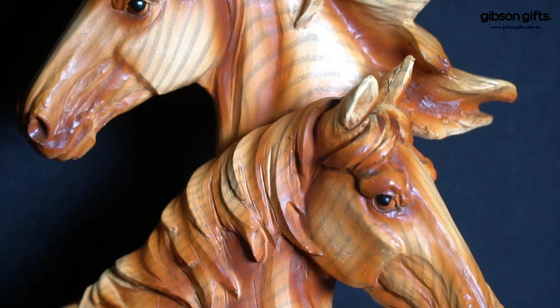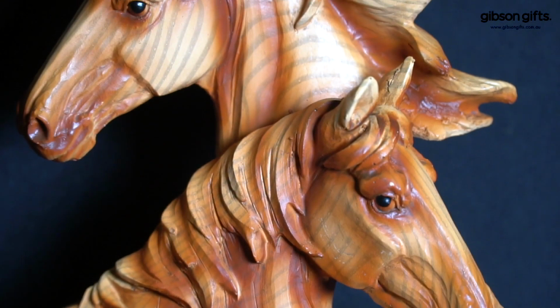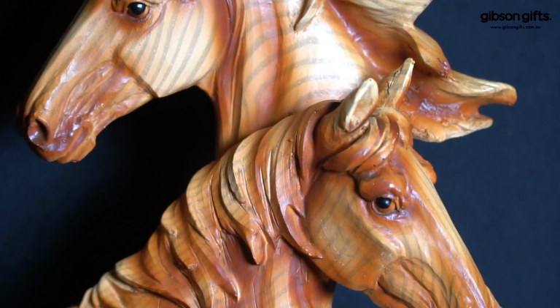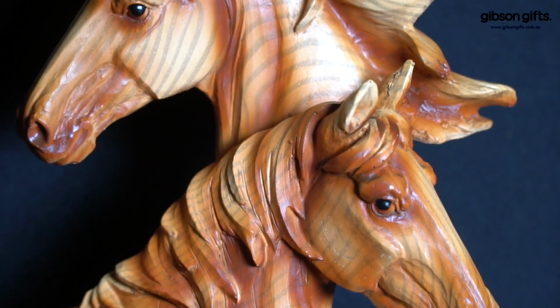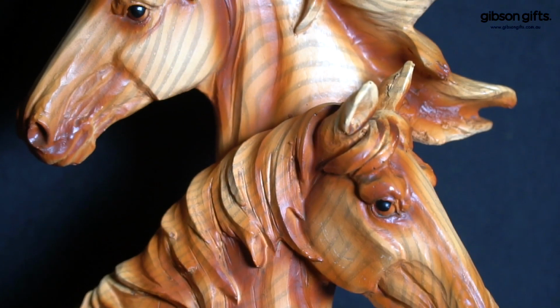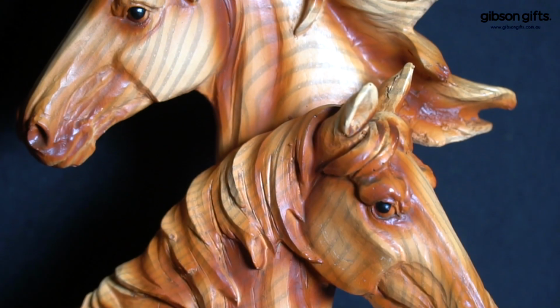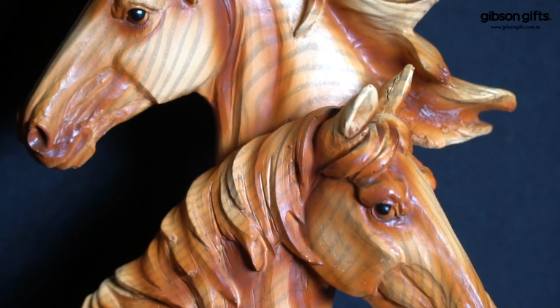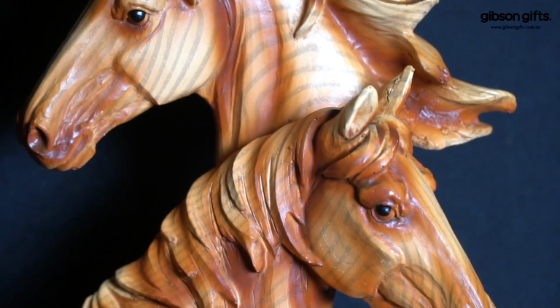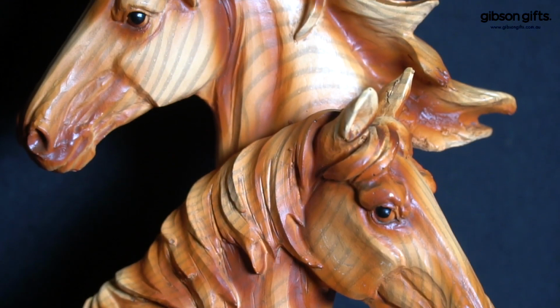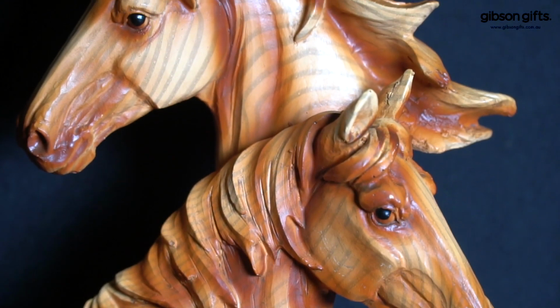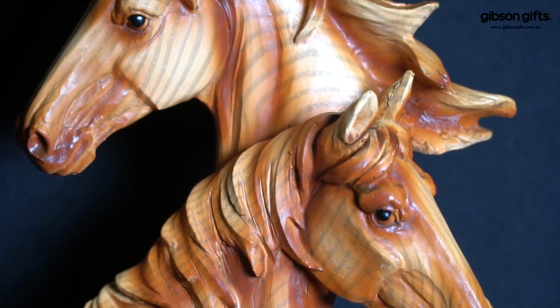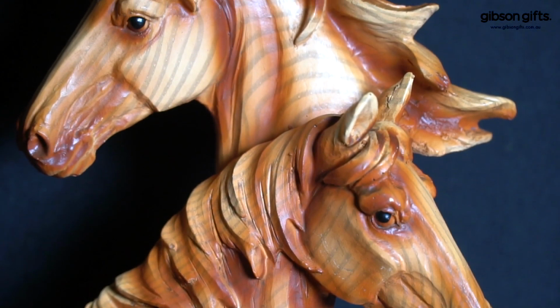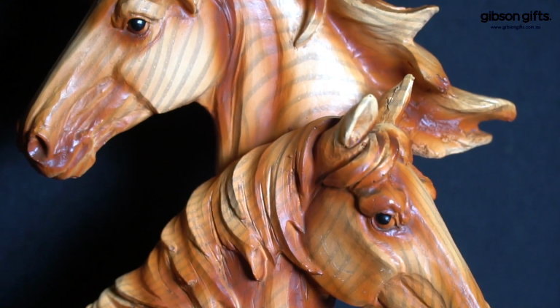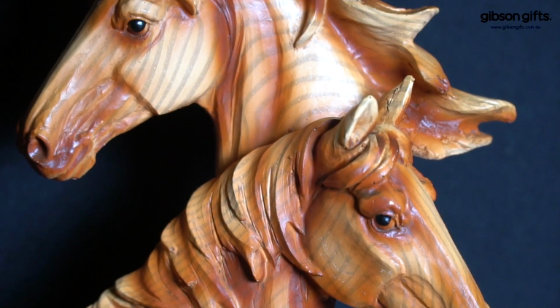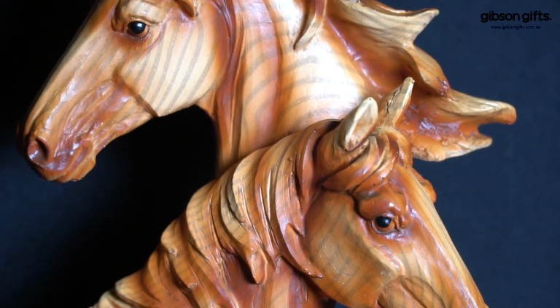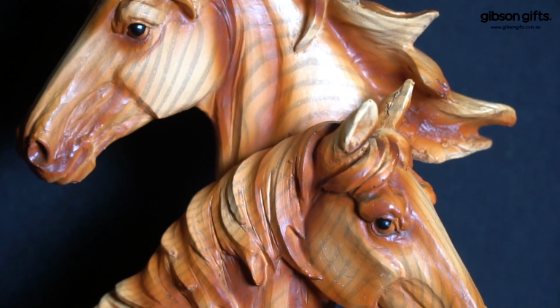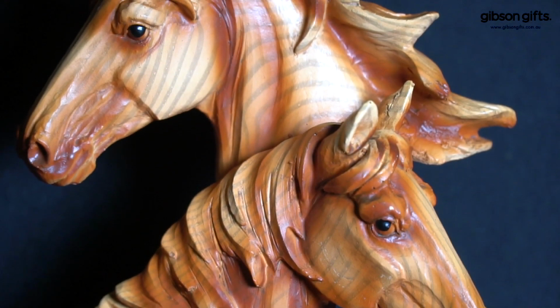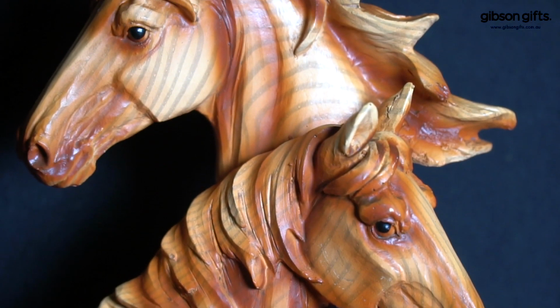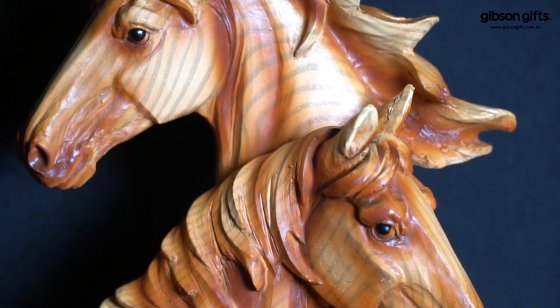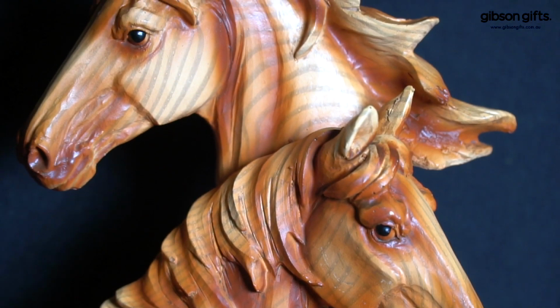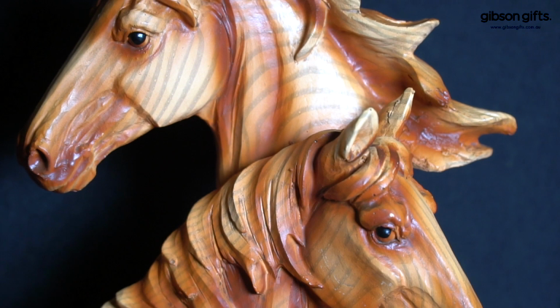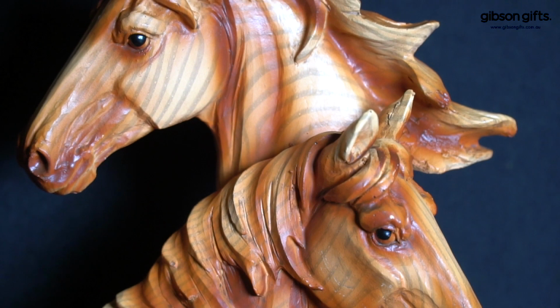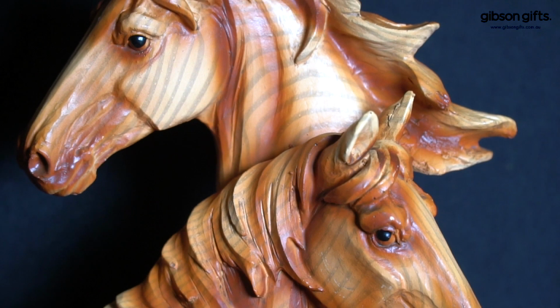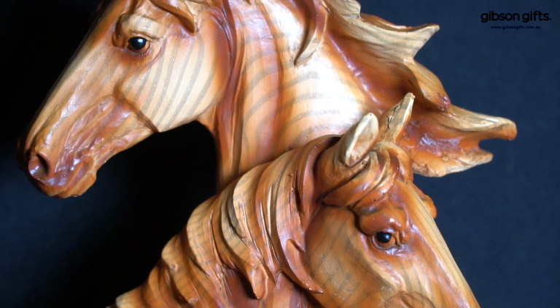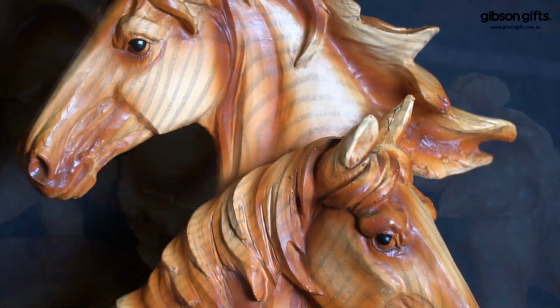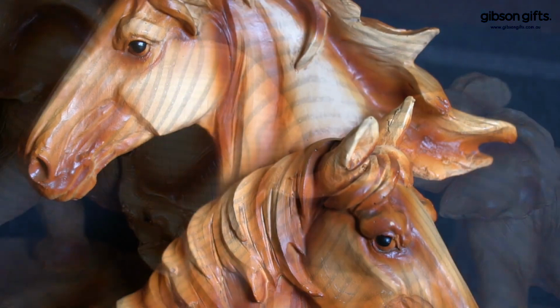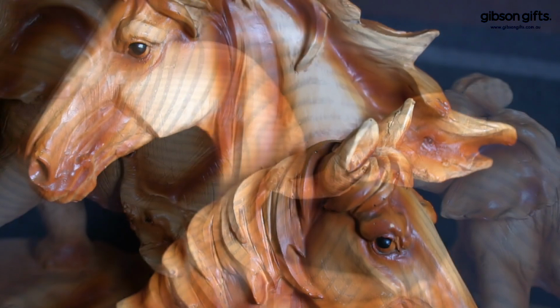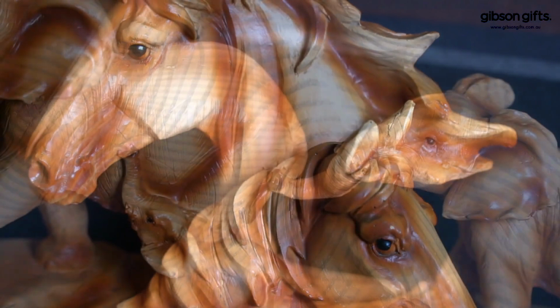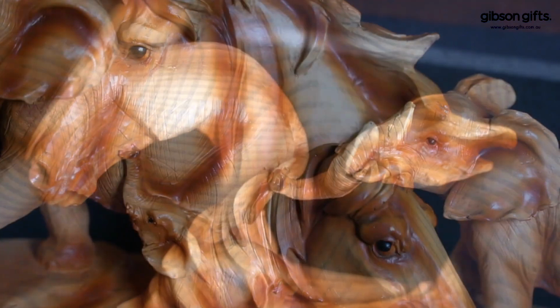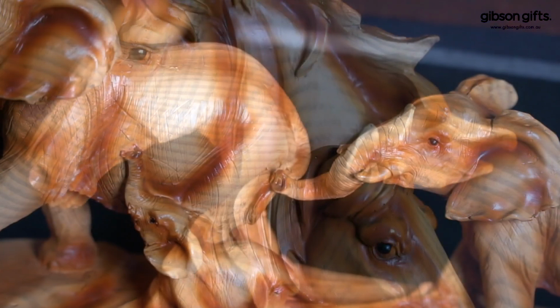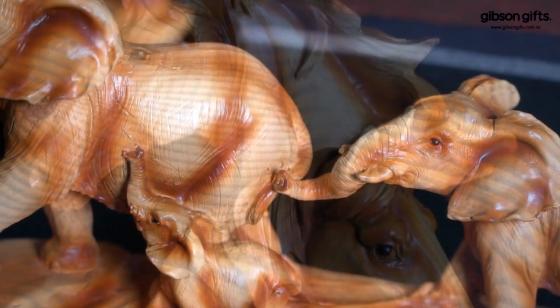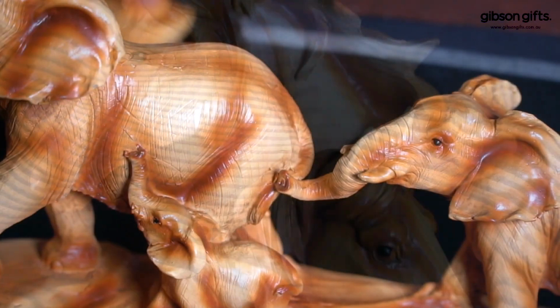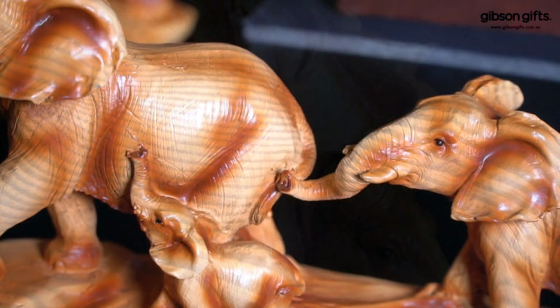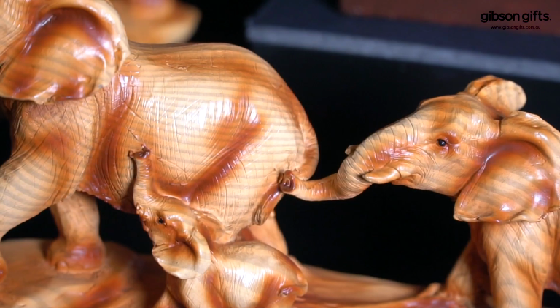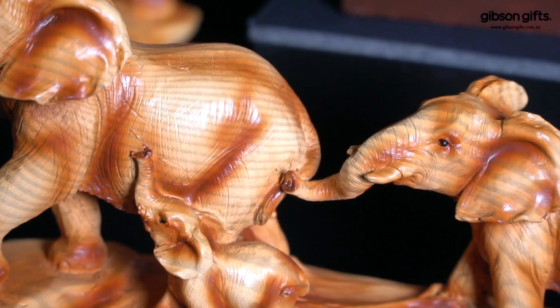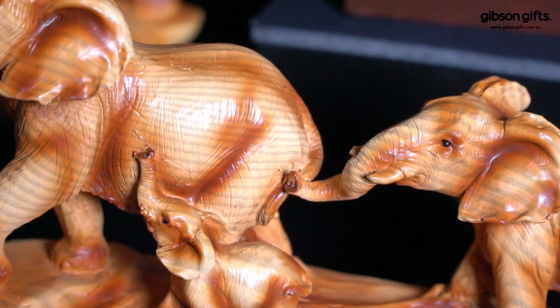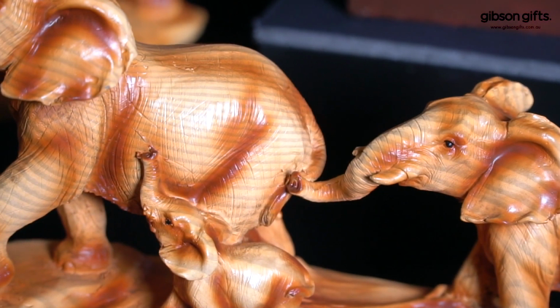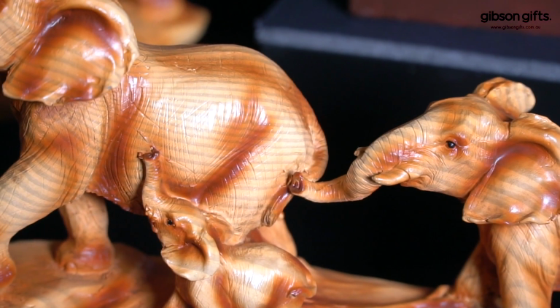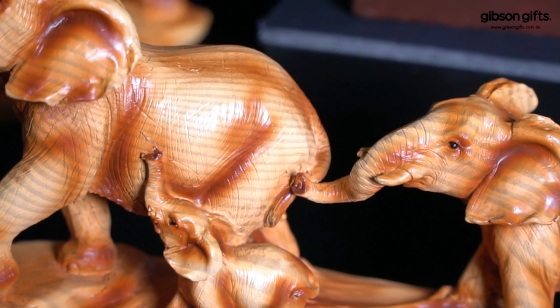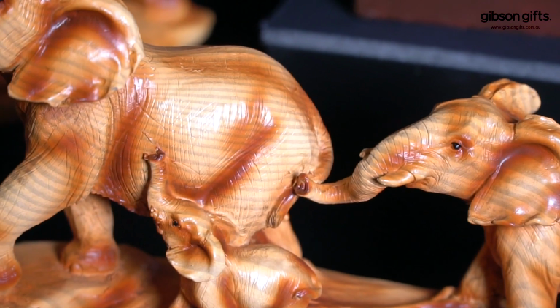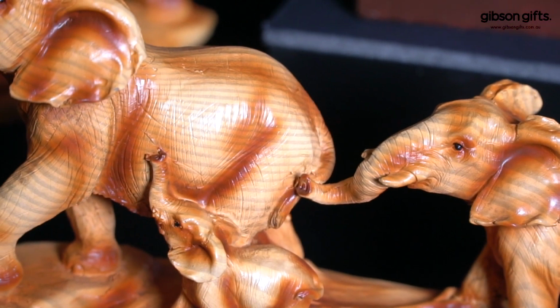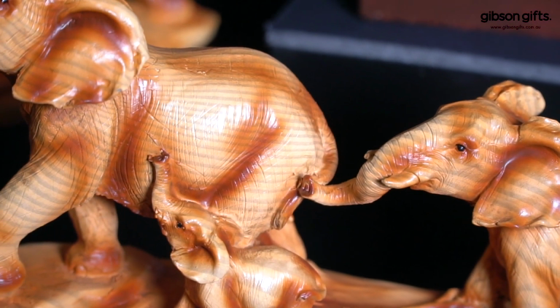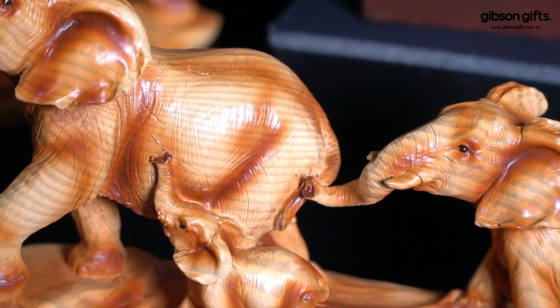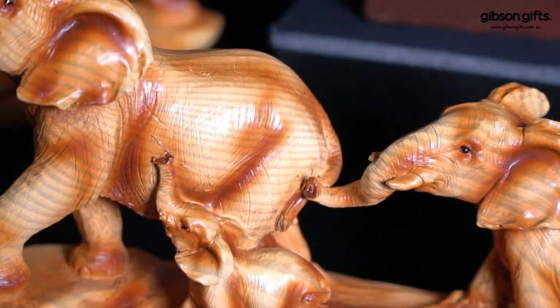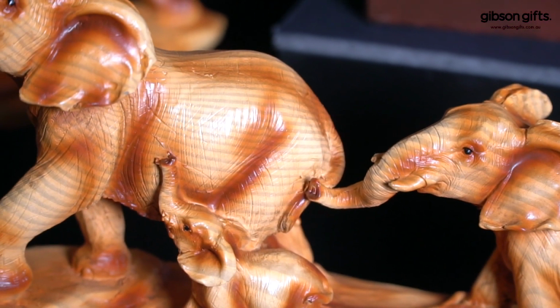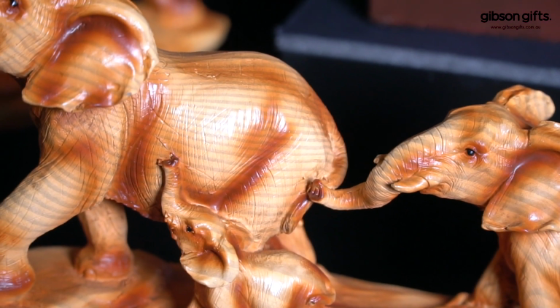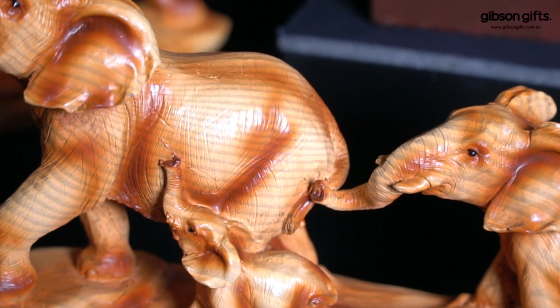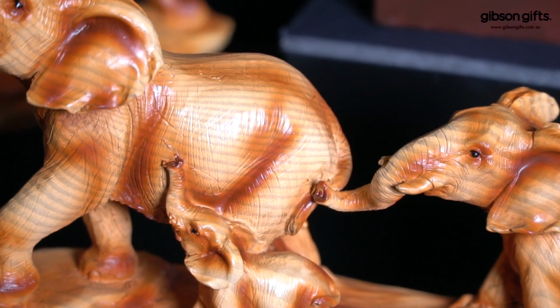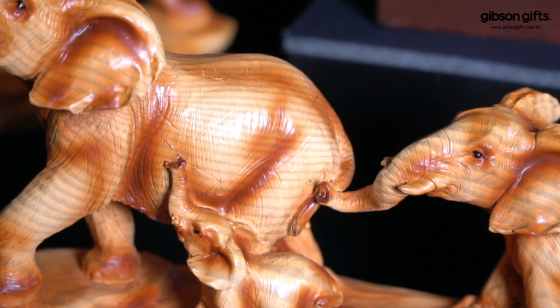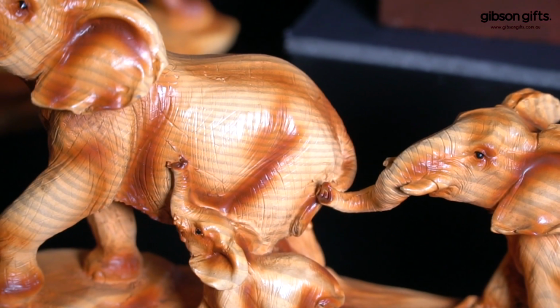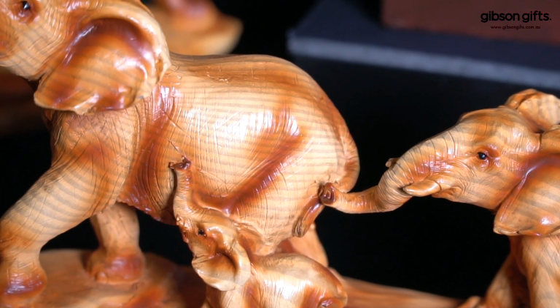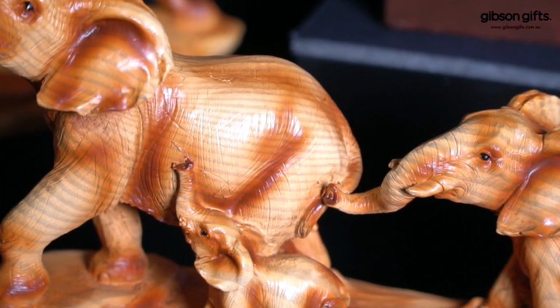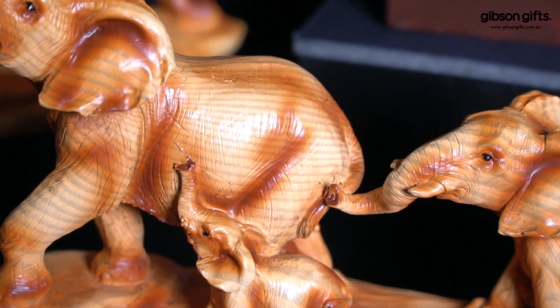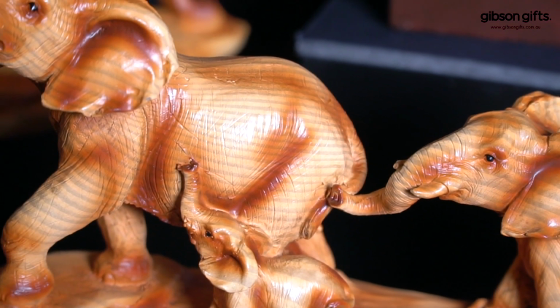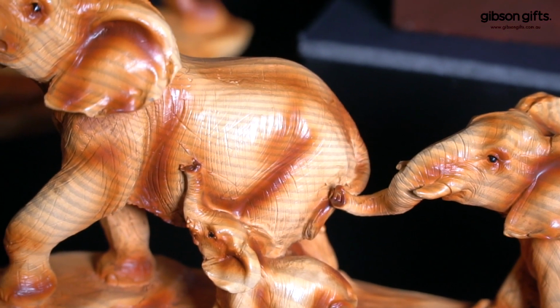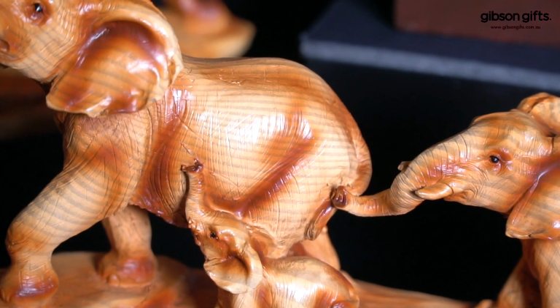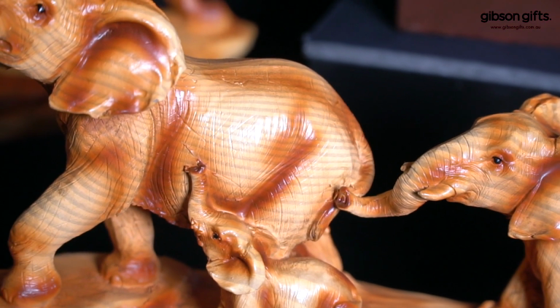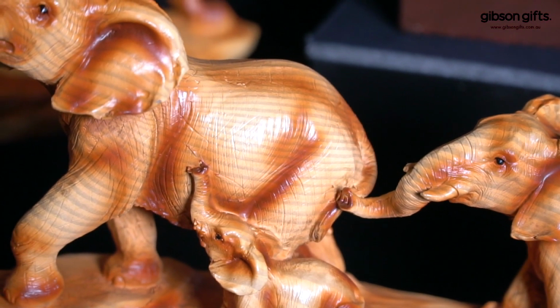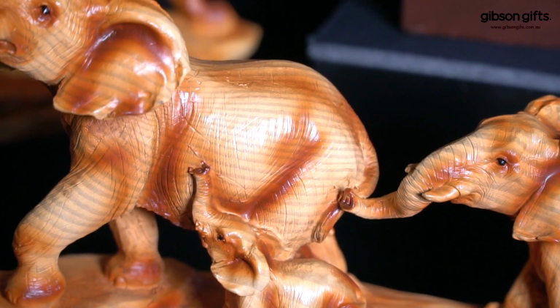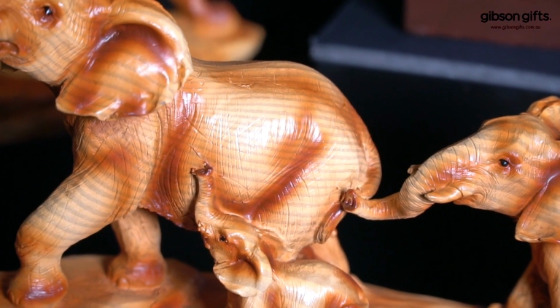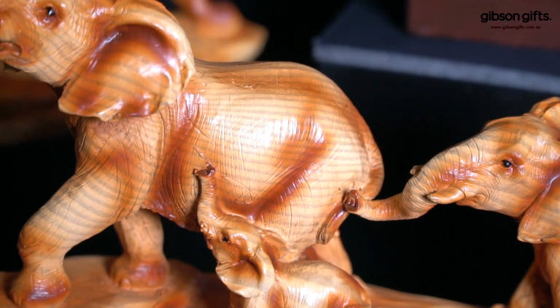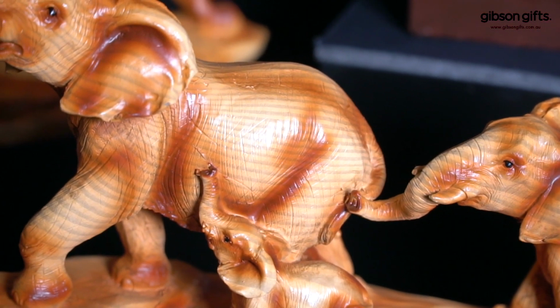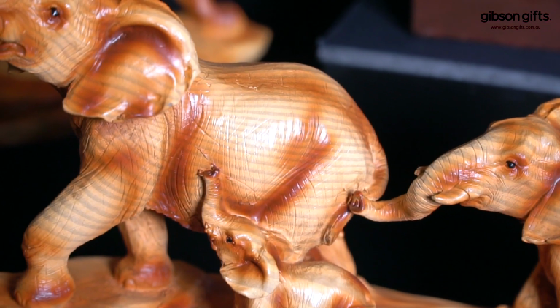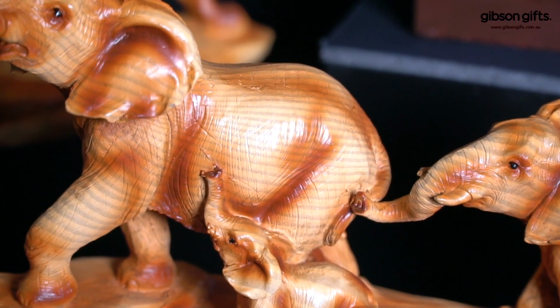From elephants and their calves to horses, foals, and owls, the collection comes in a variety of sizes, making them suitable for any space.